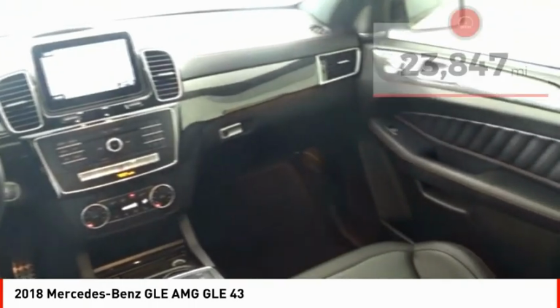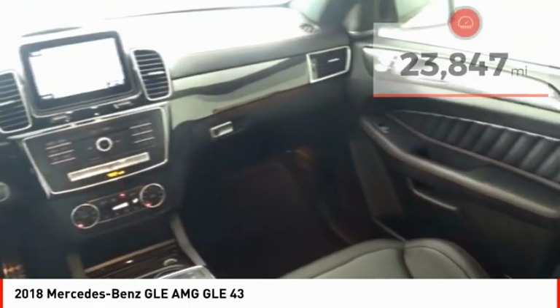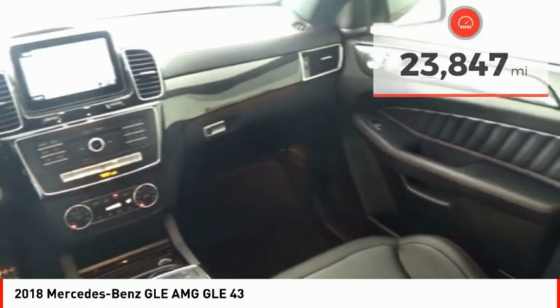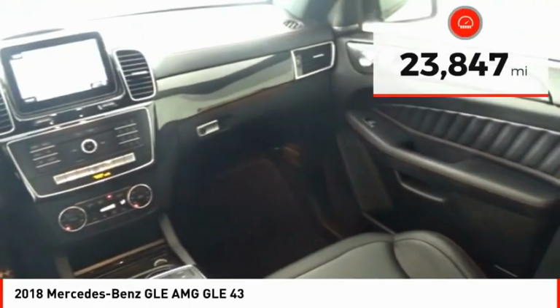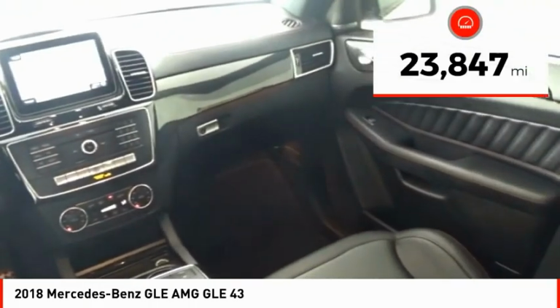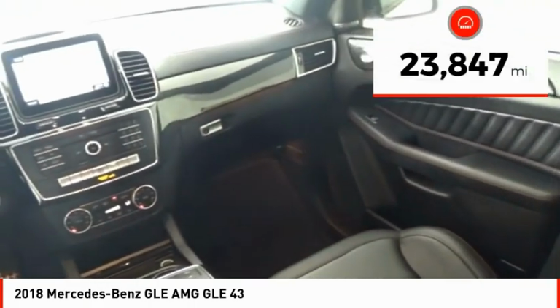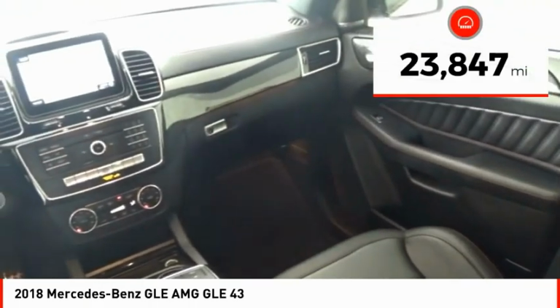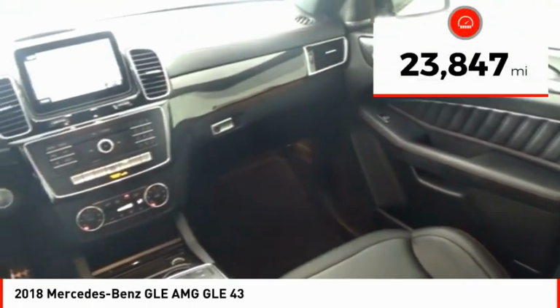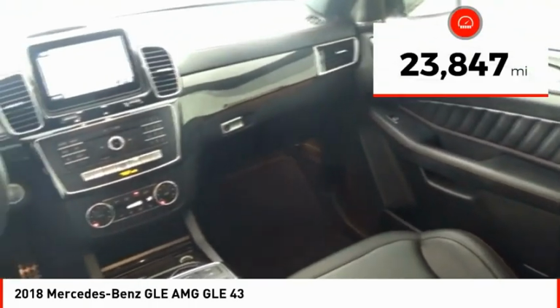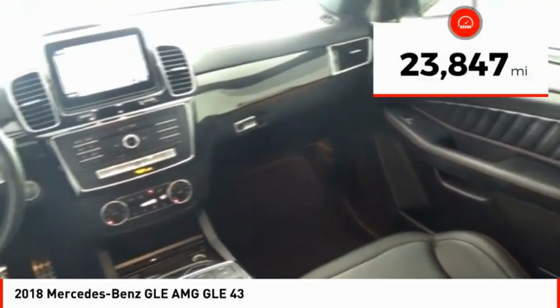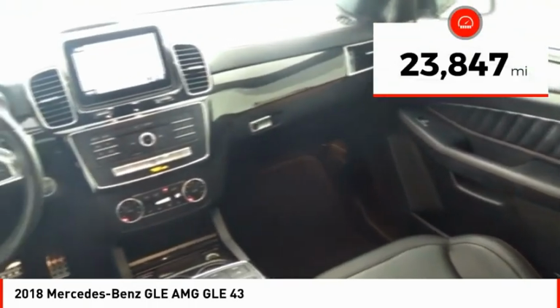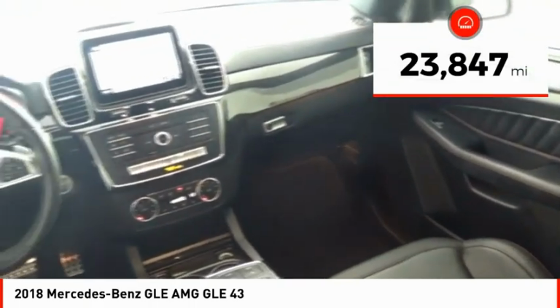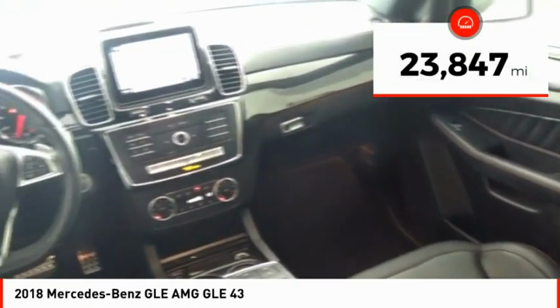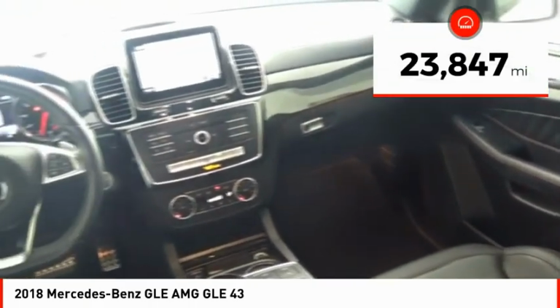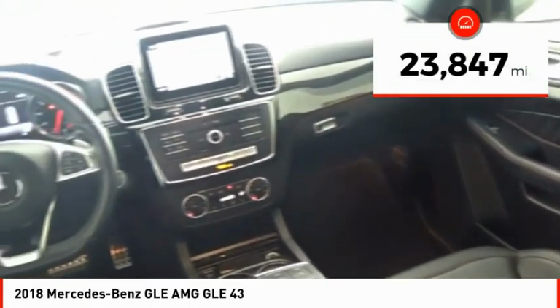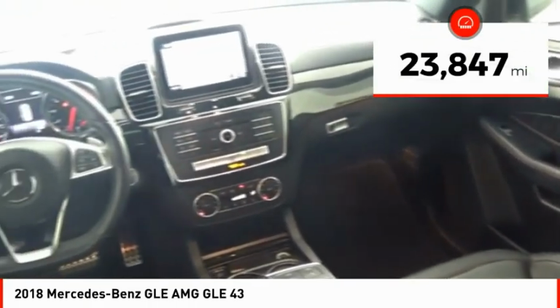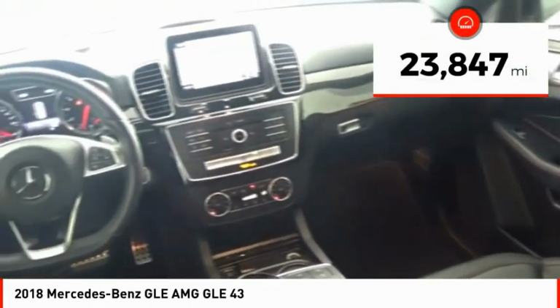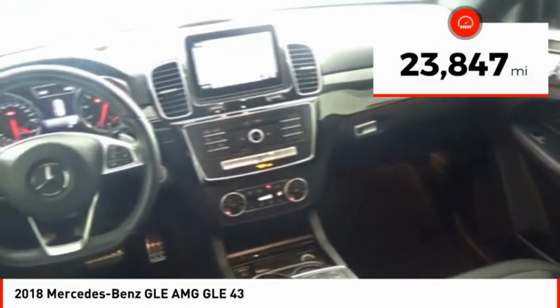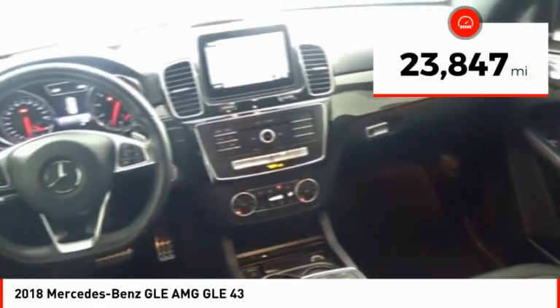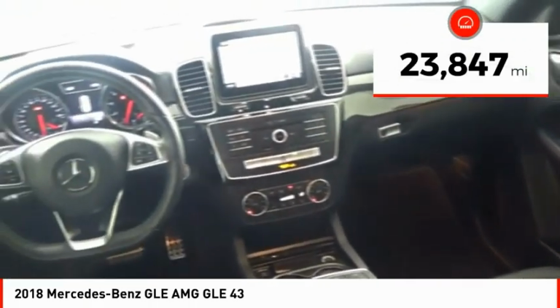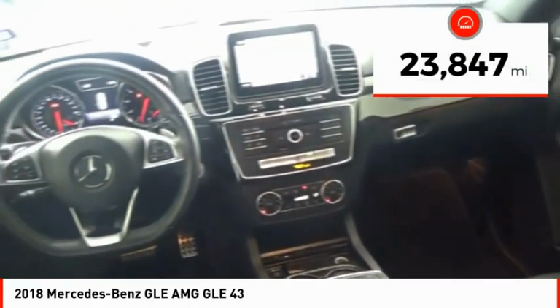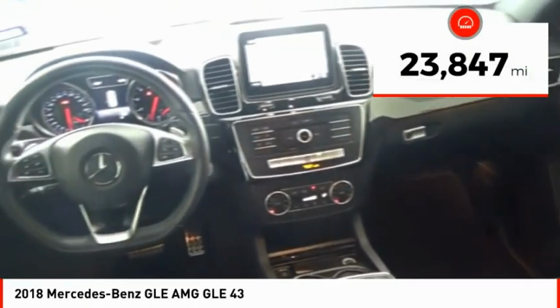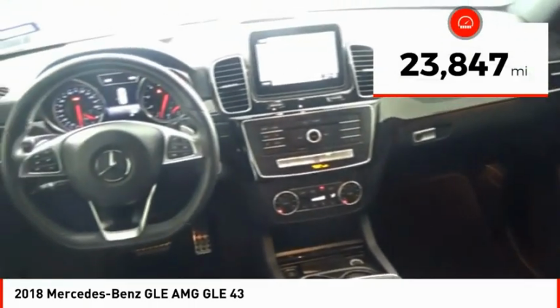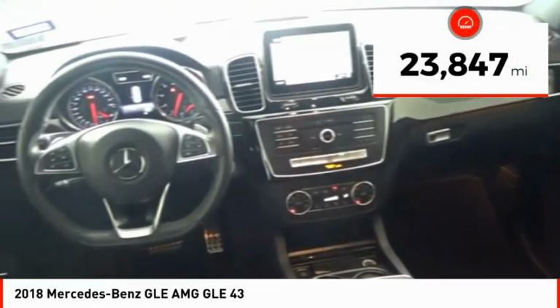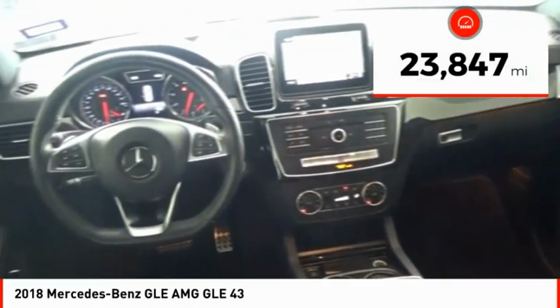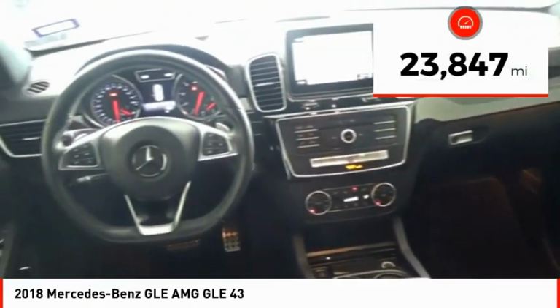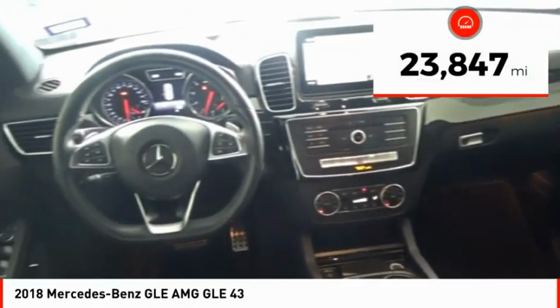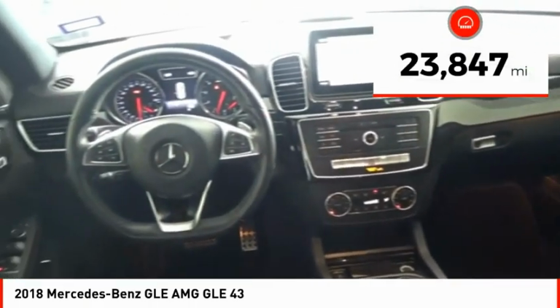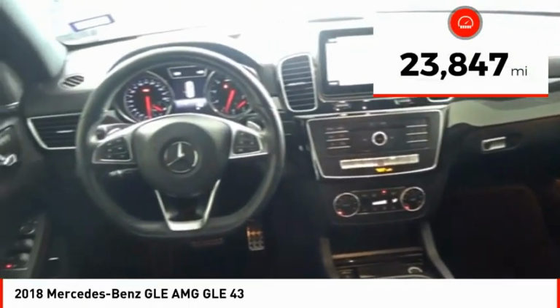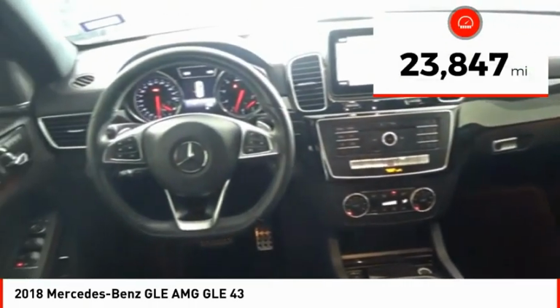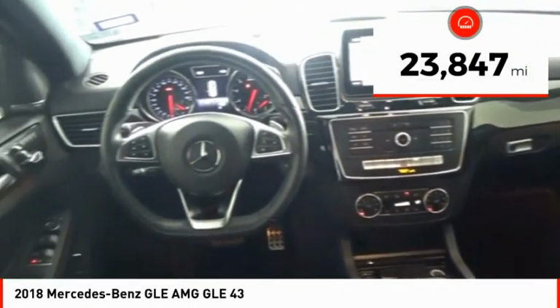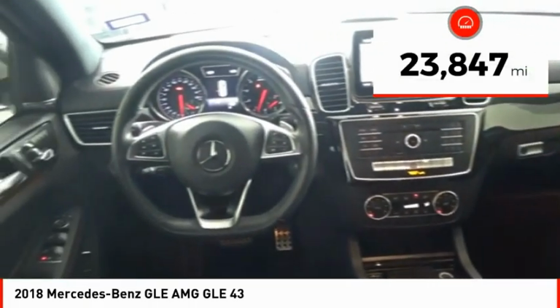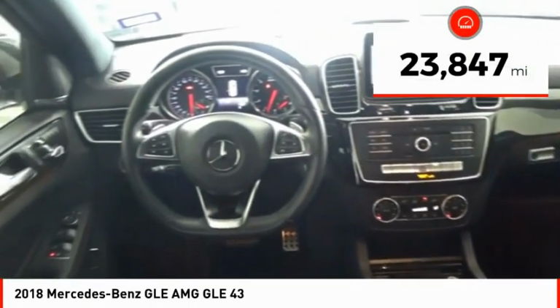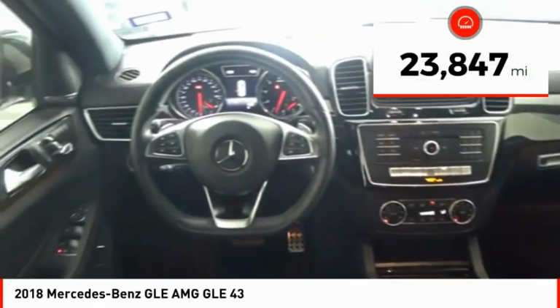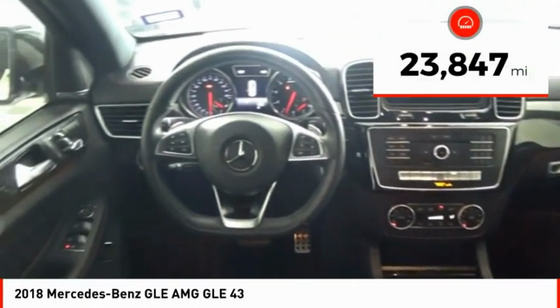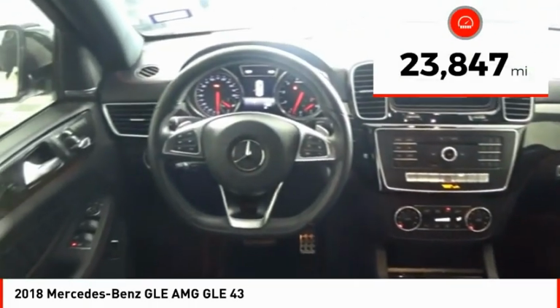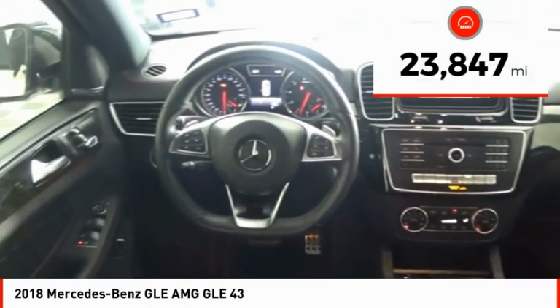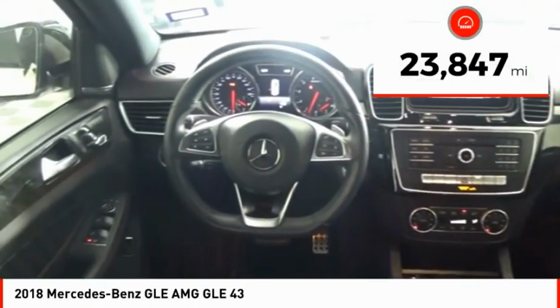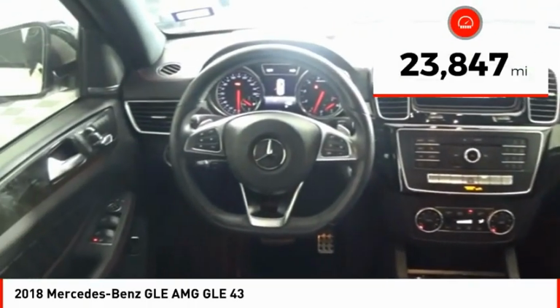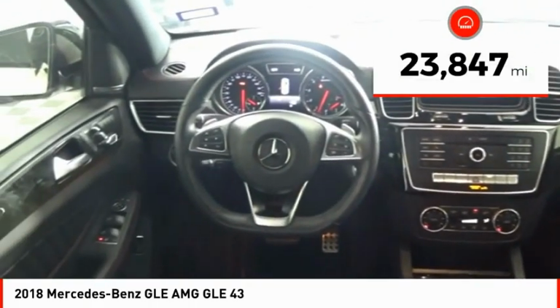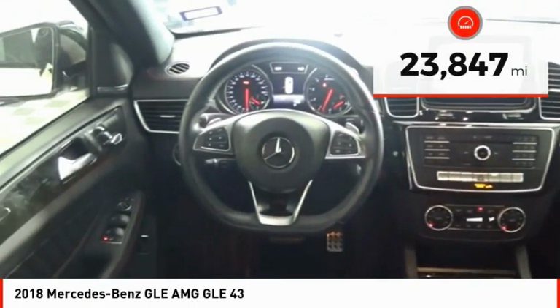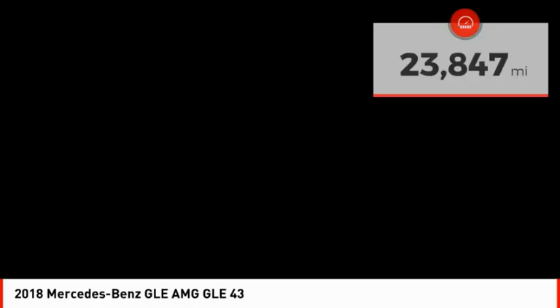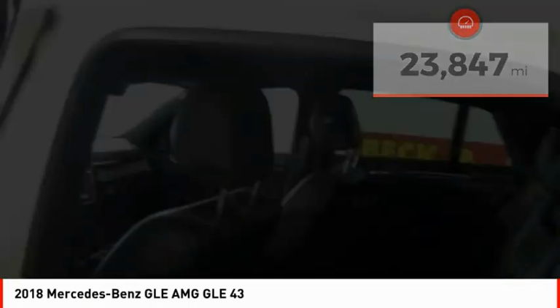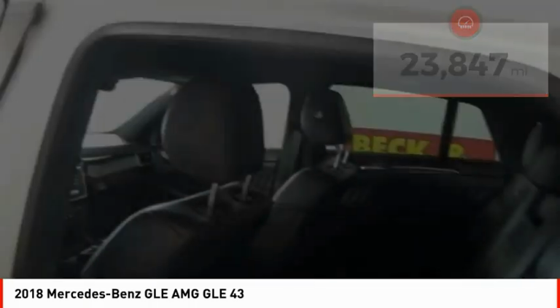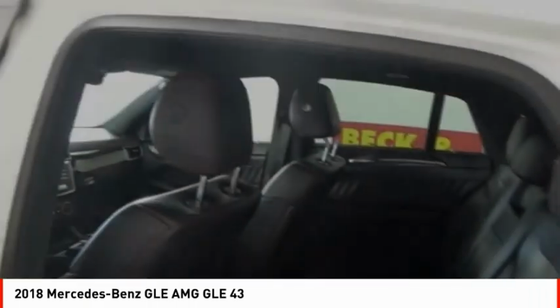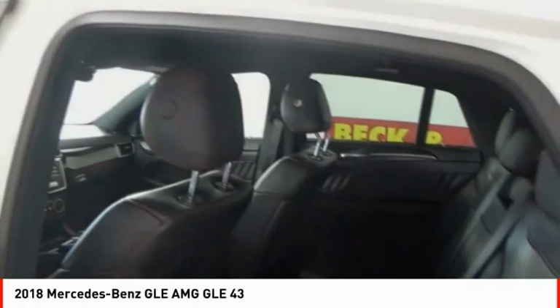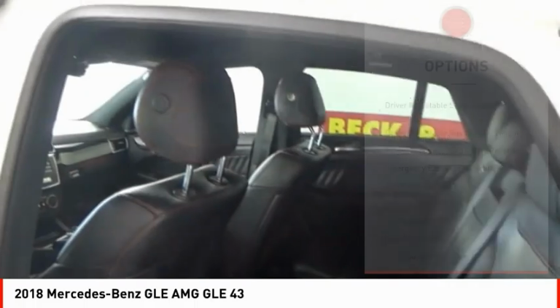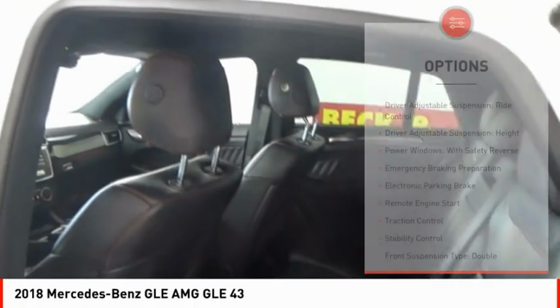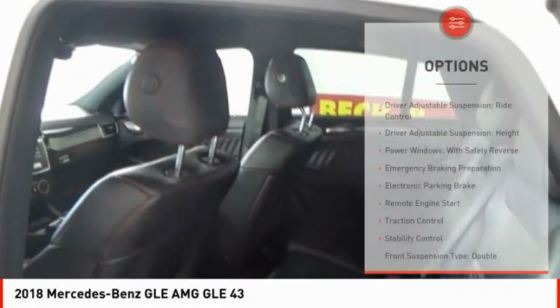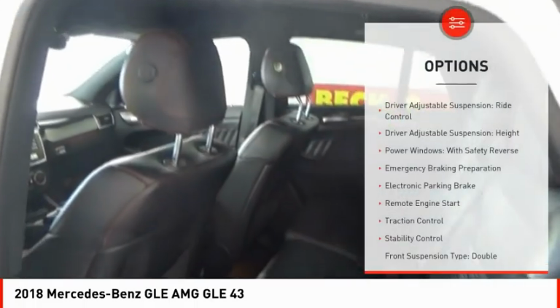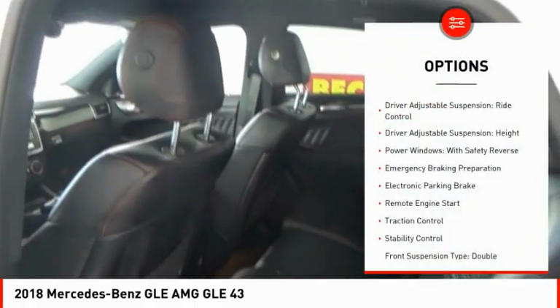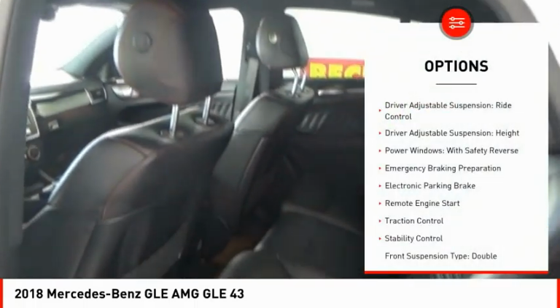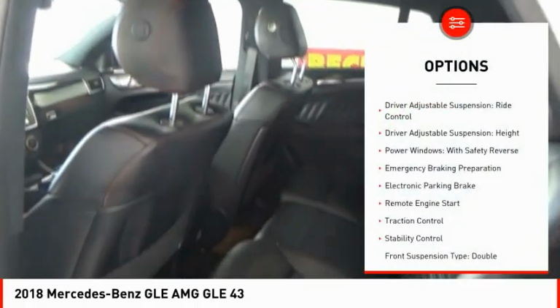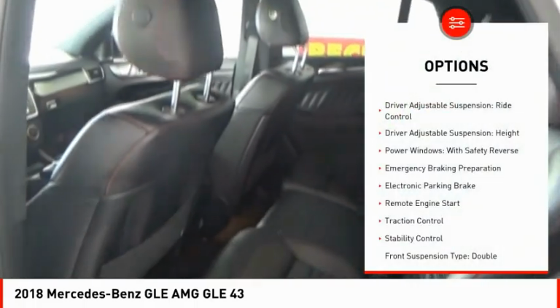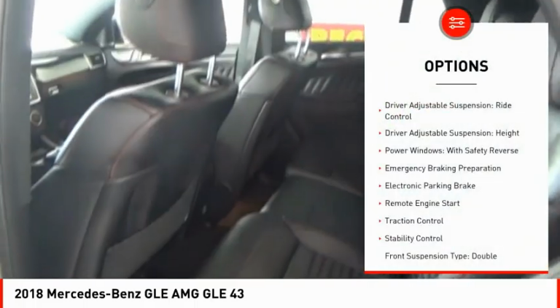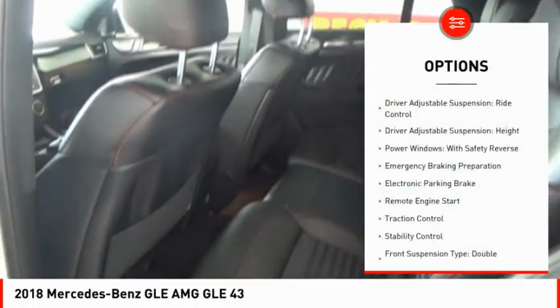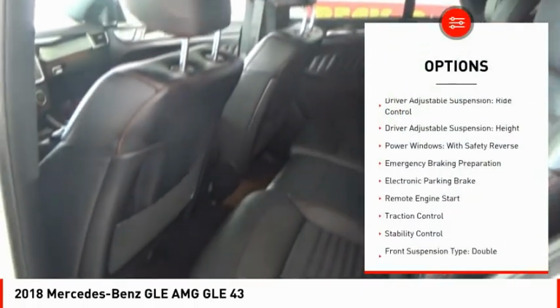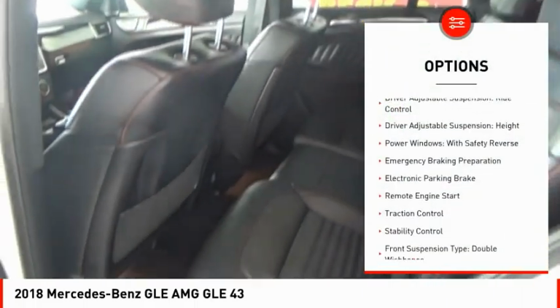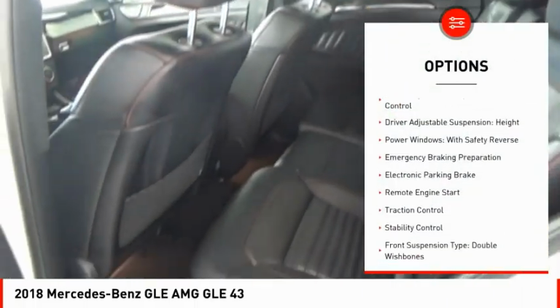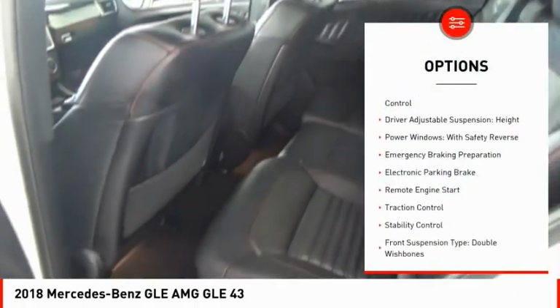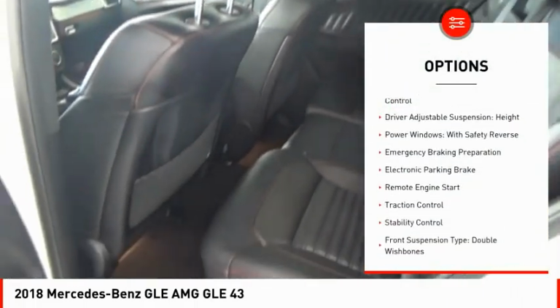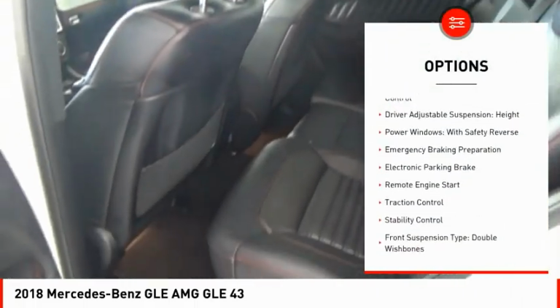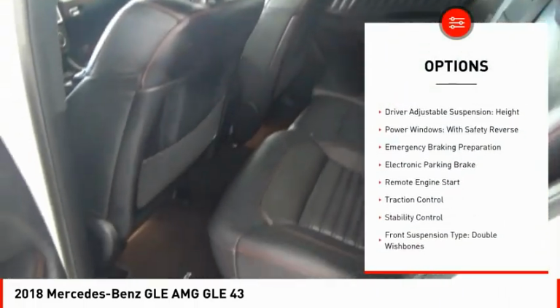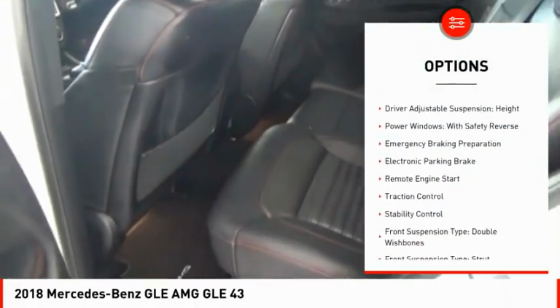This vehicle has less than 25,000 miles. Here are some of this vehicle's great options: driver adjustable suspension,